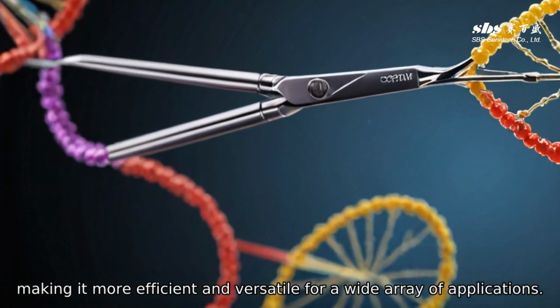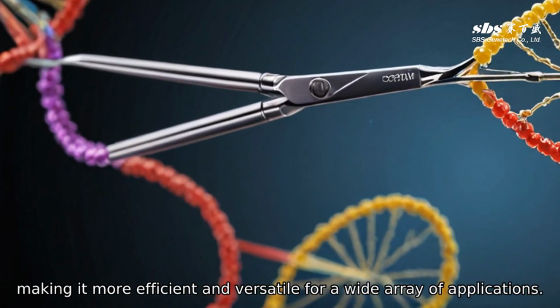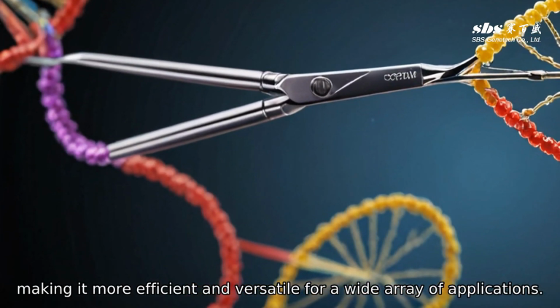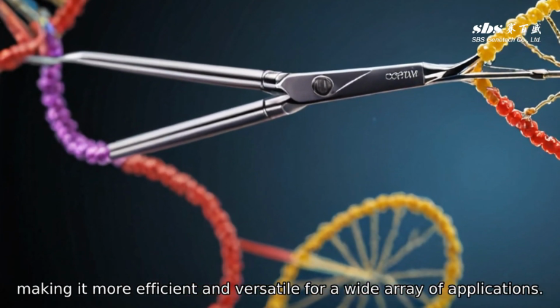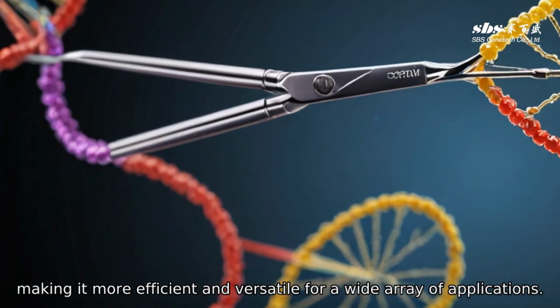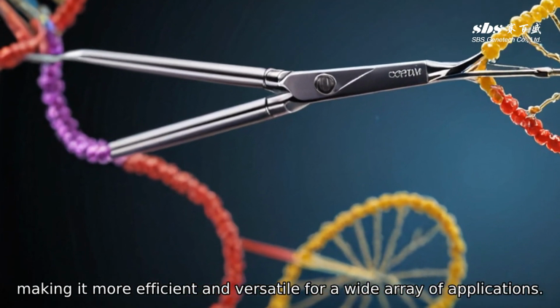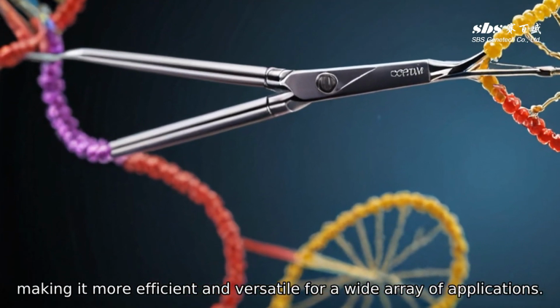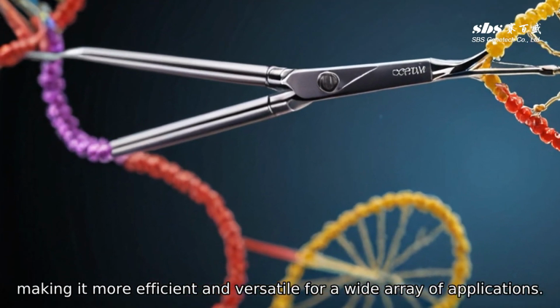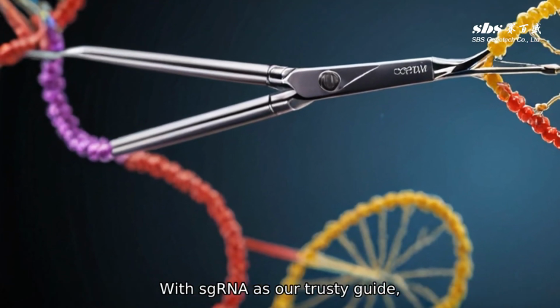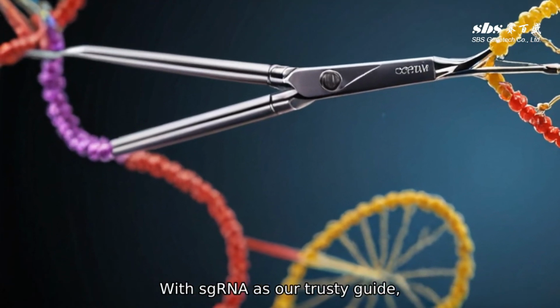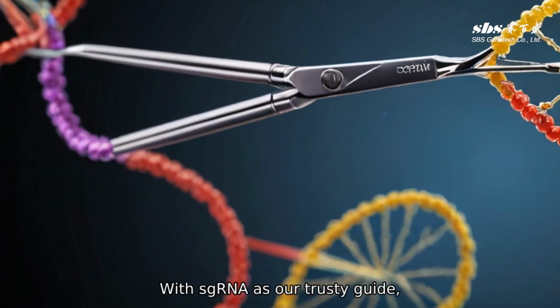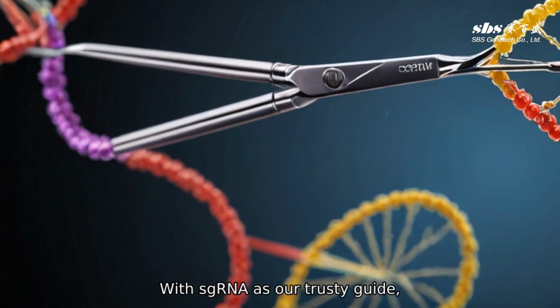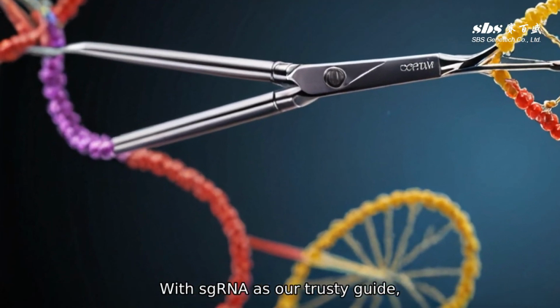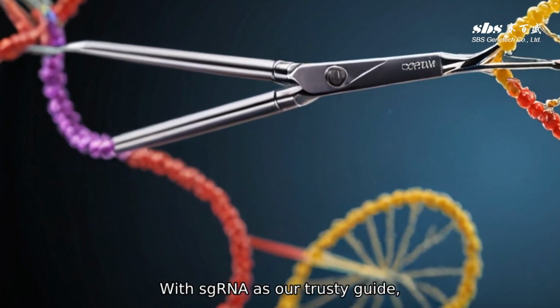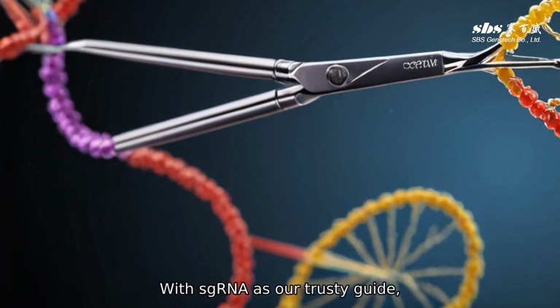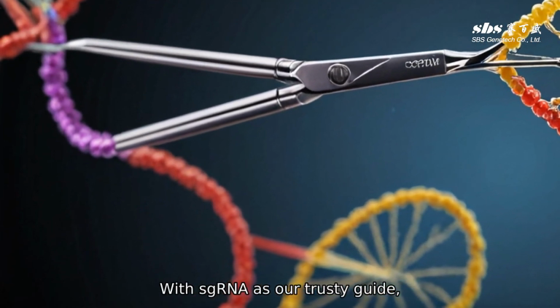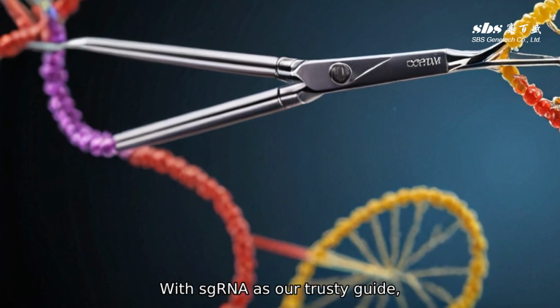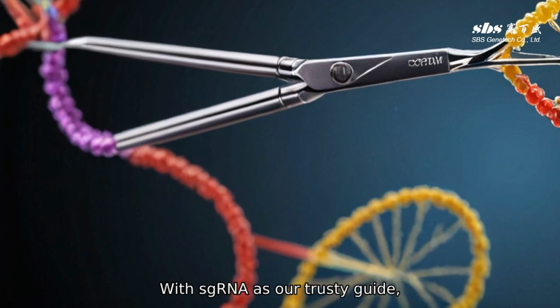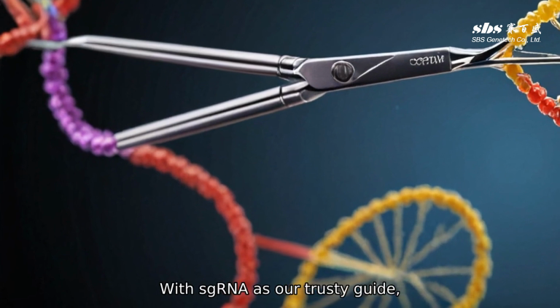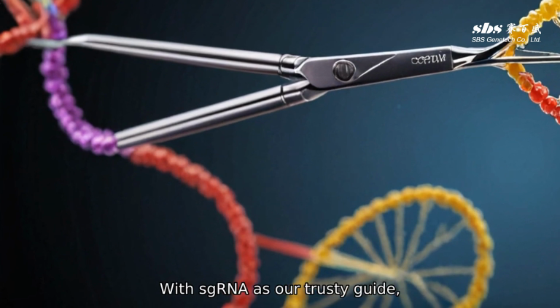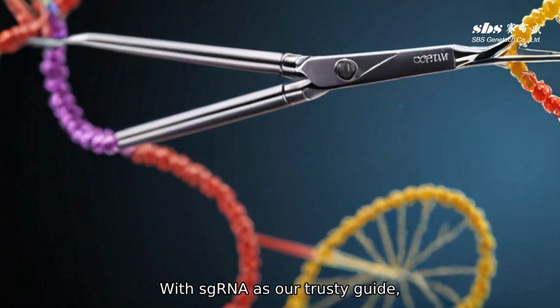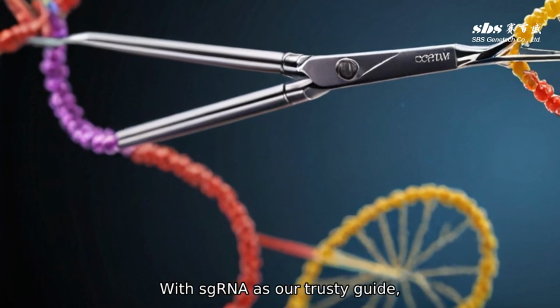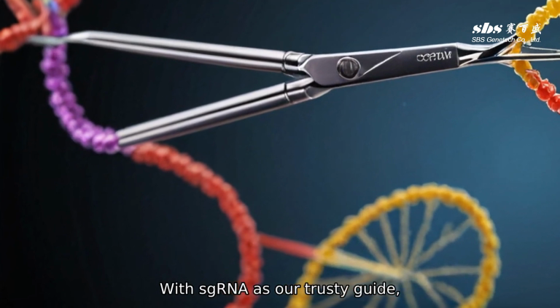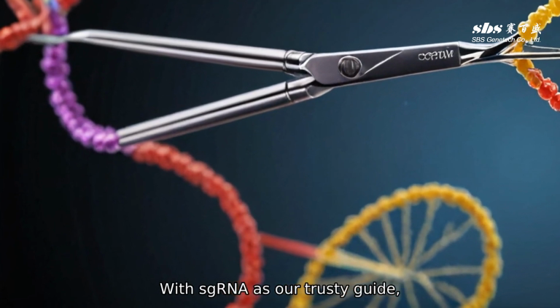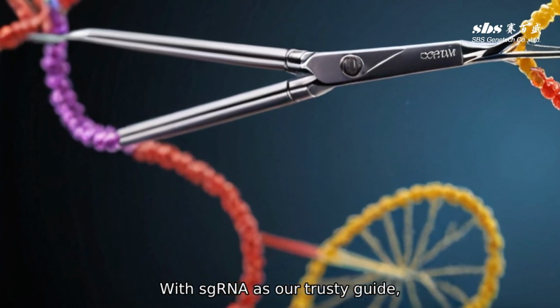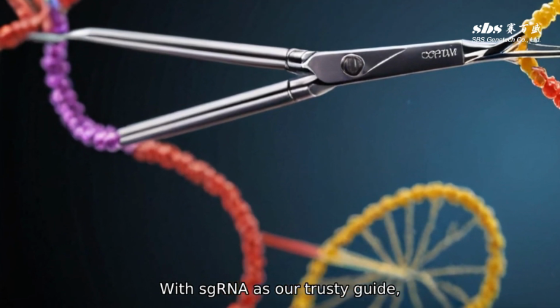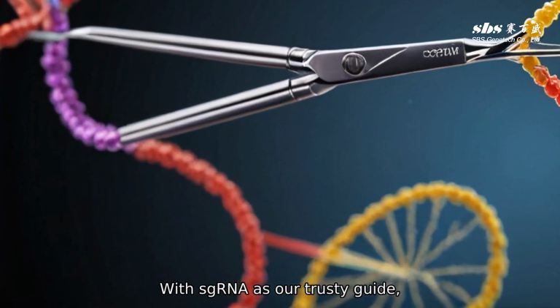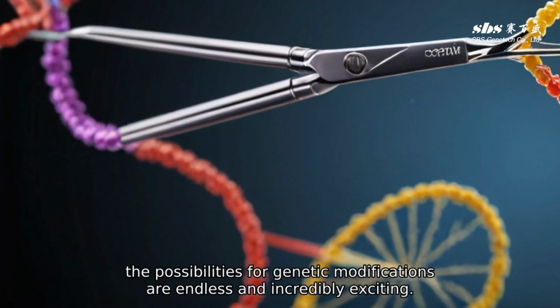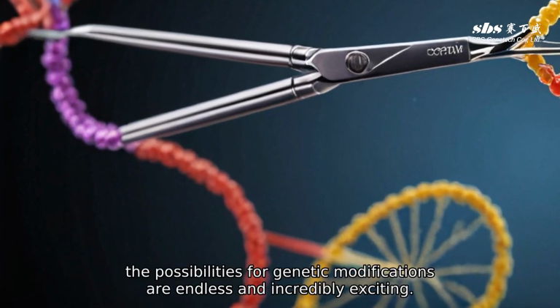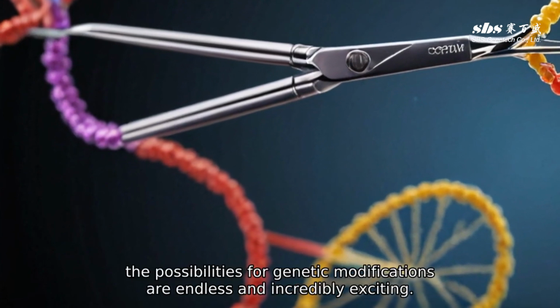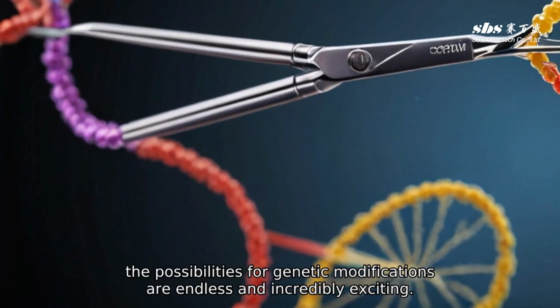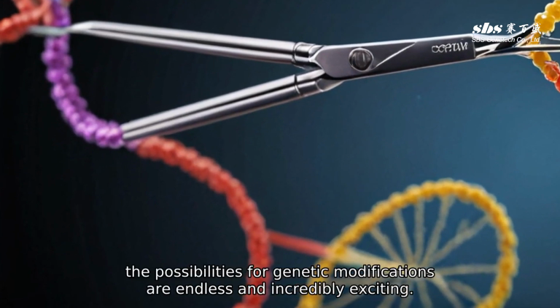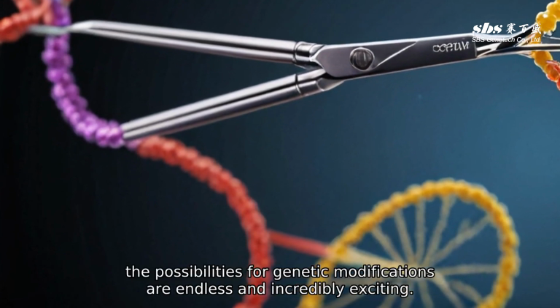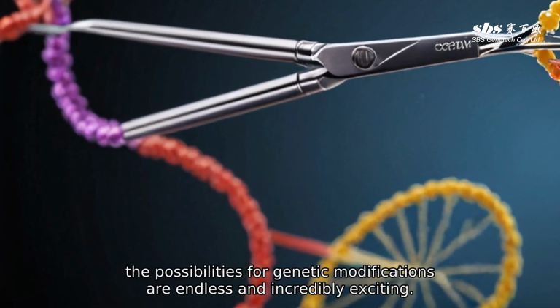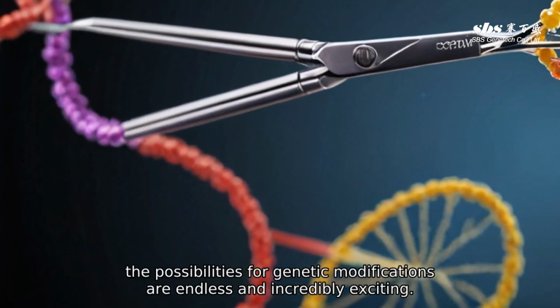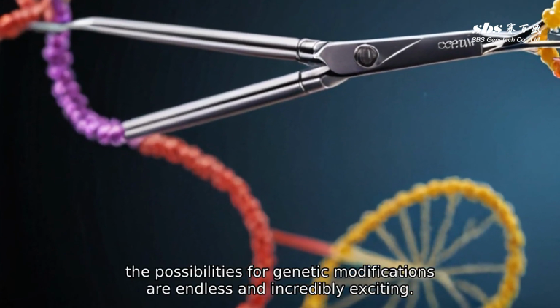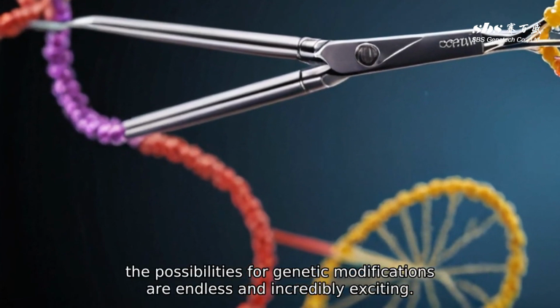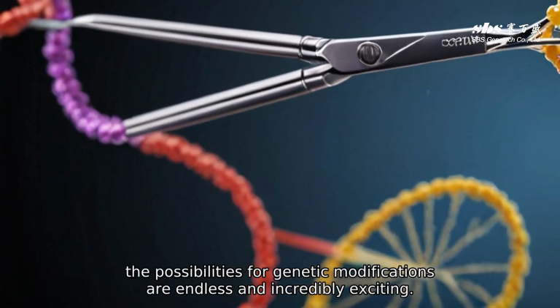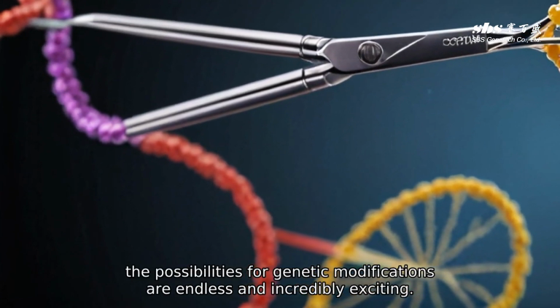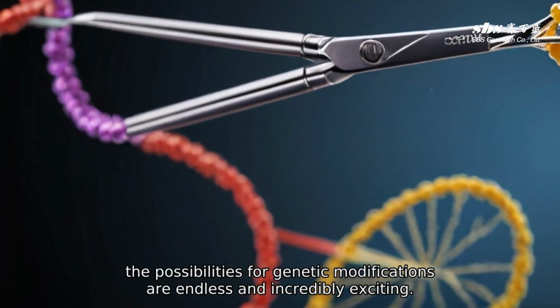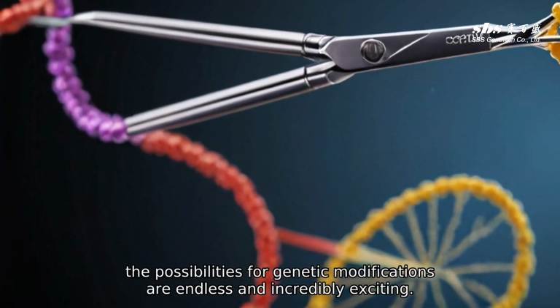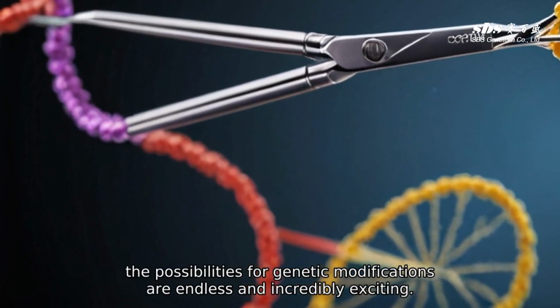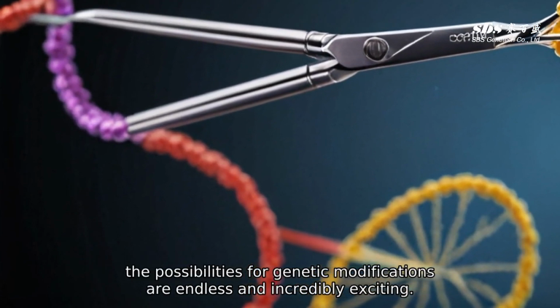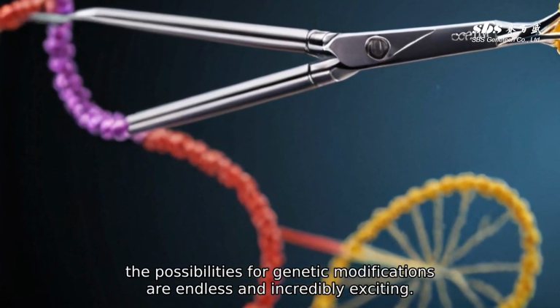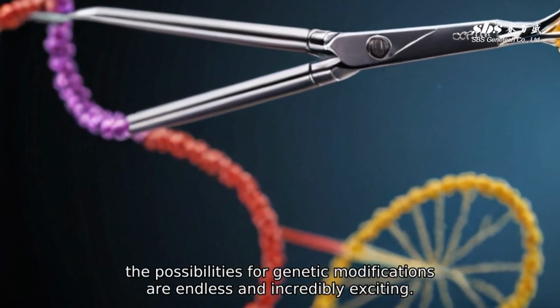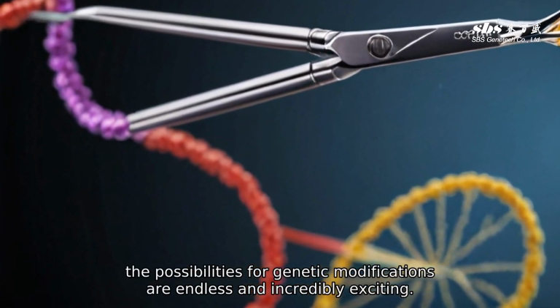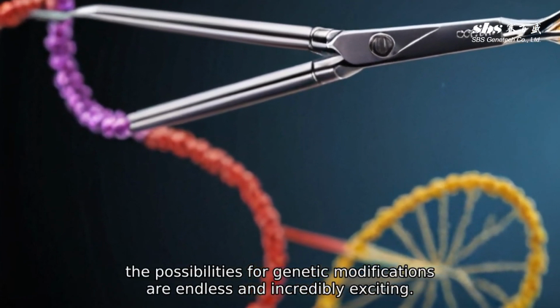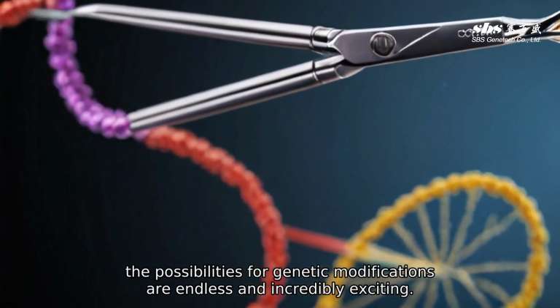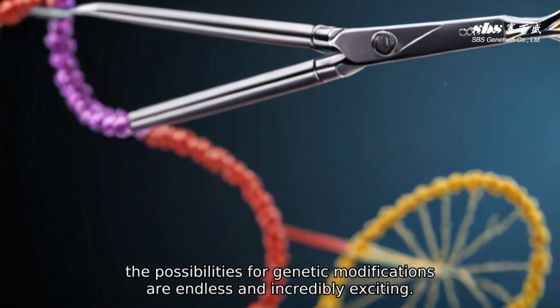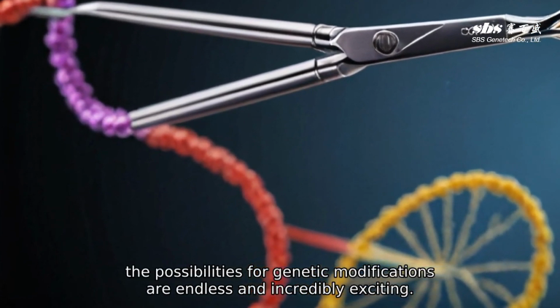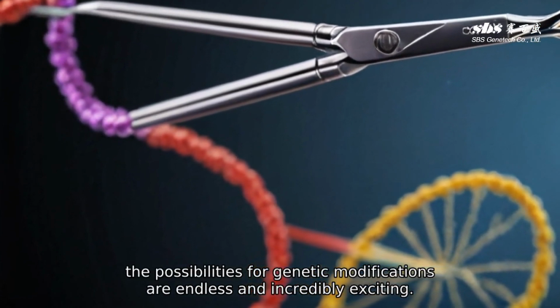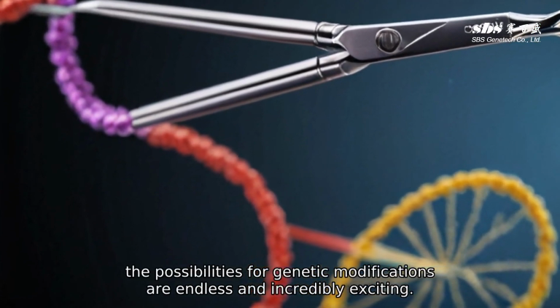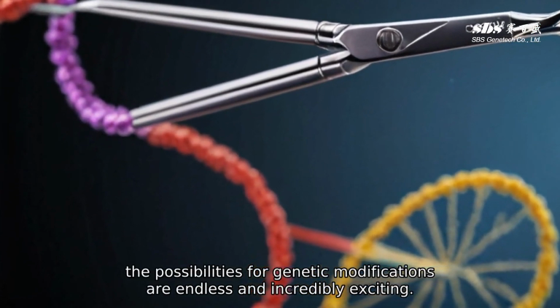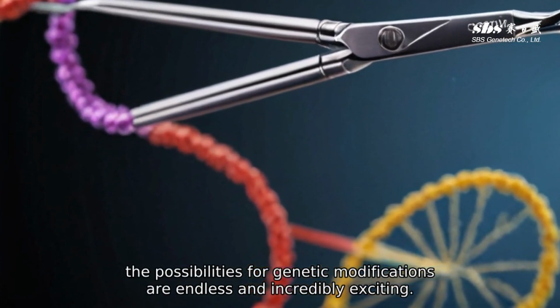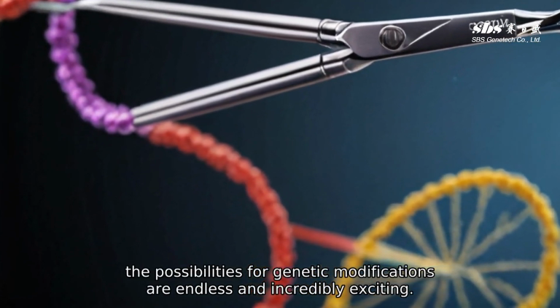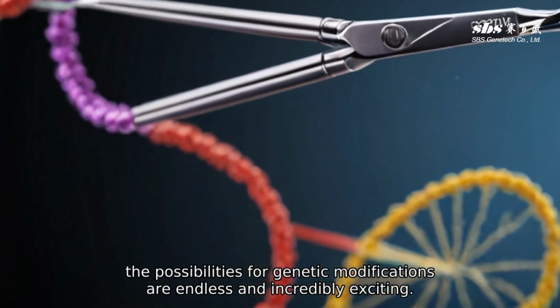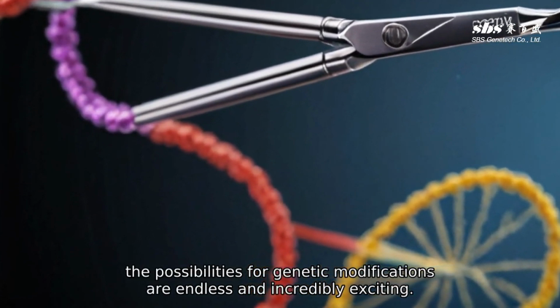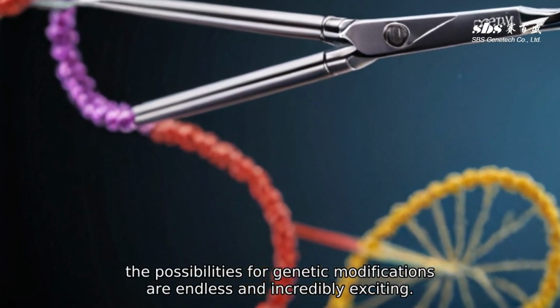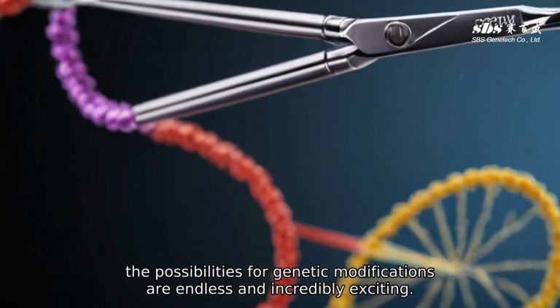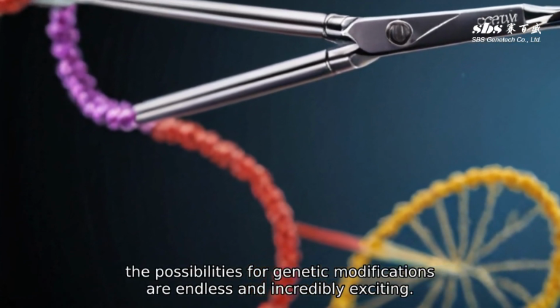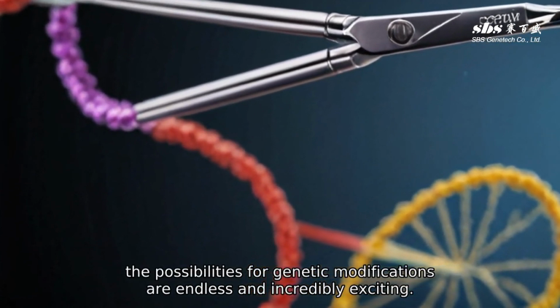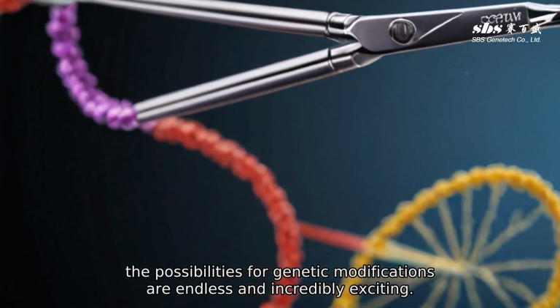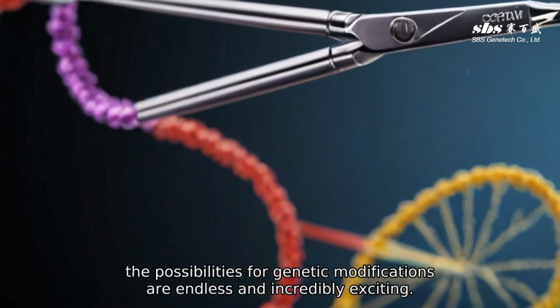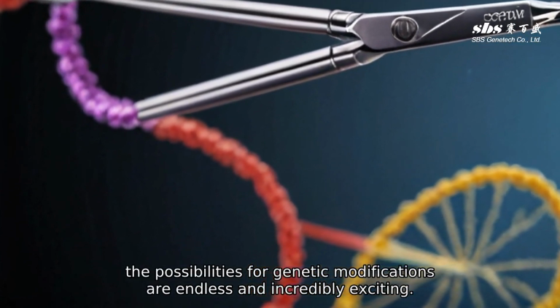With sgRNA as our trusty guide, the possibilities for genetic modifications are endless and incredibly exciting.